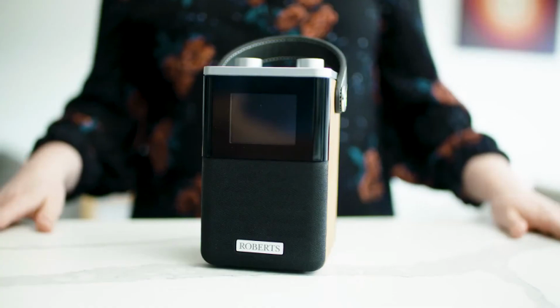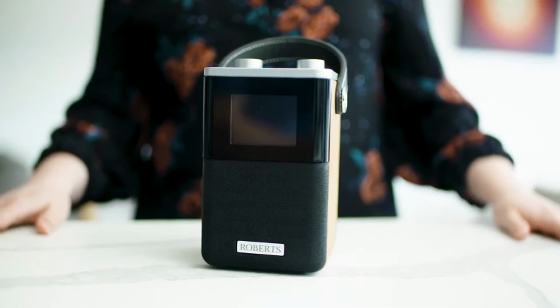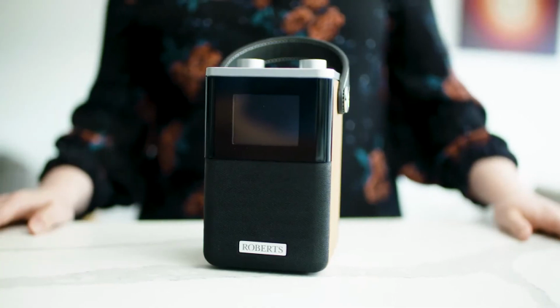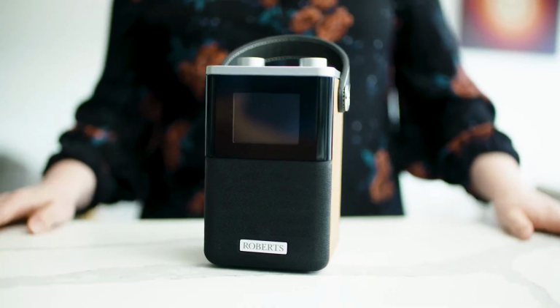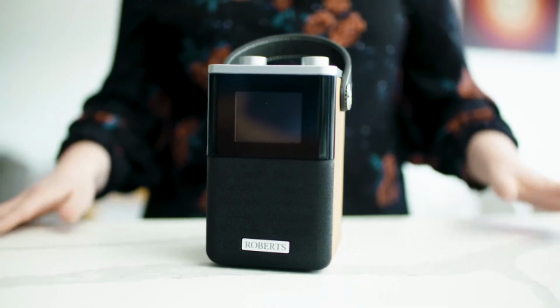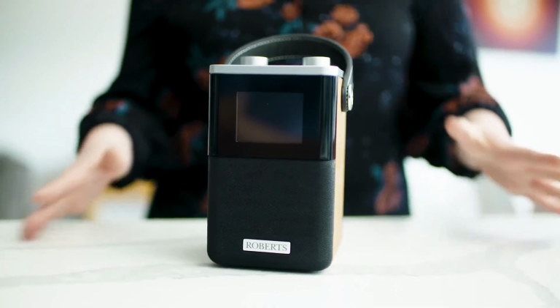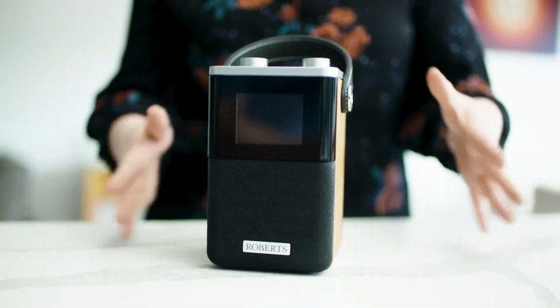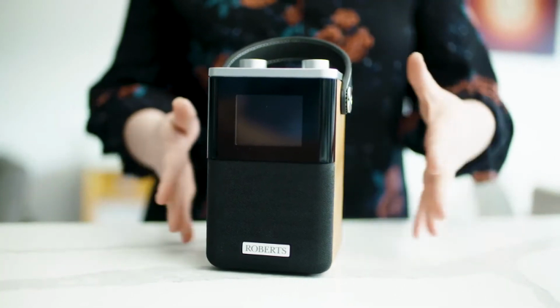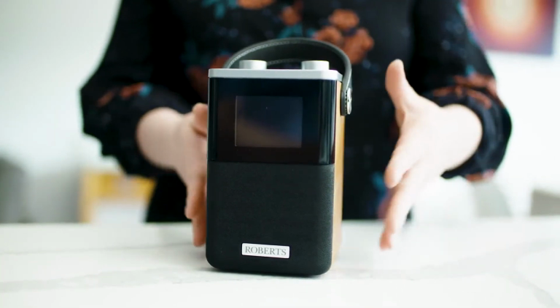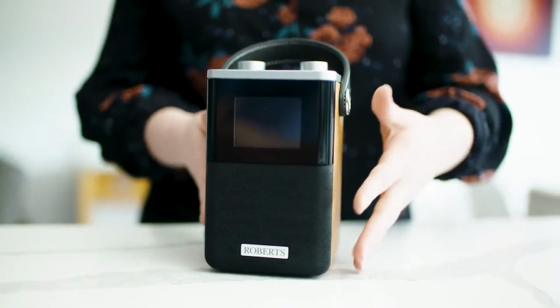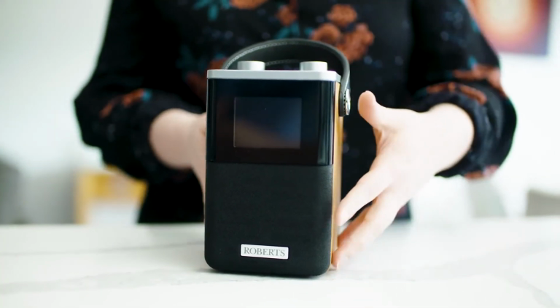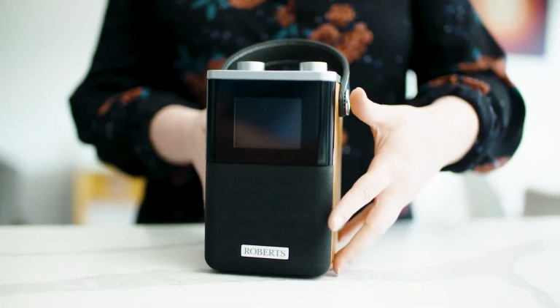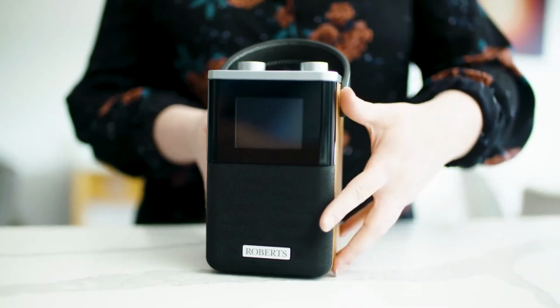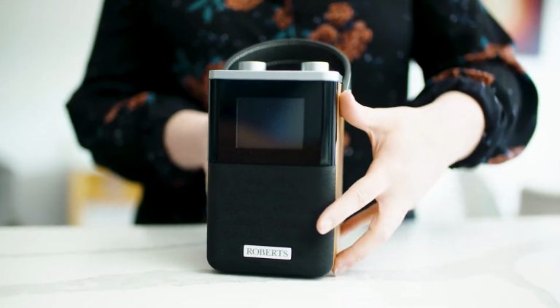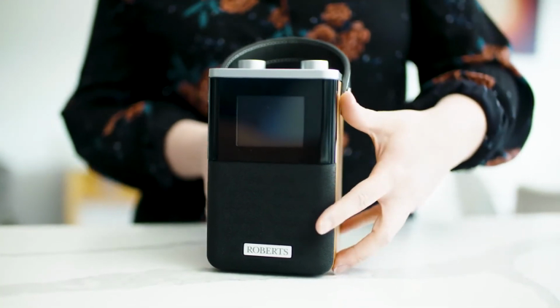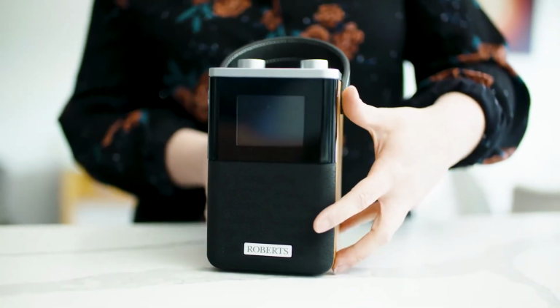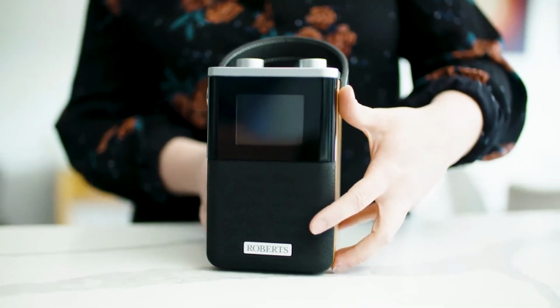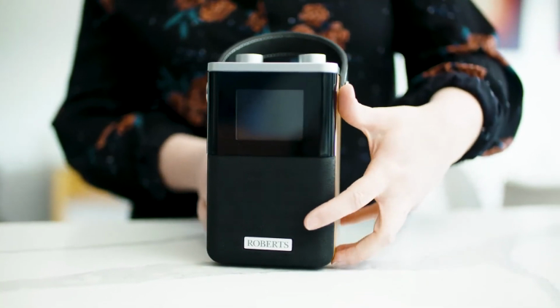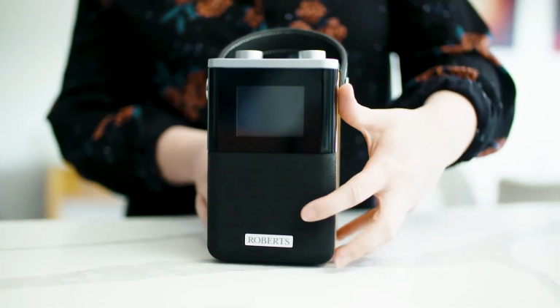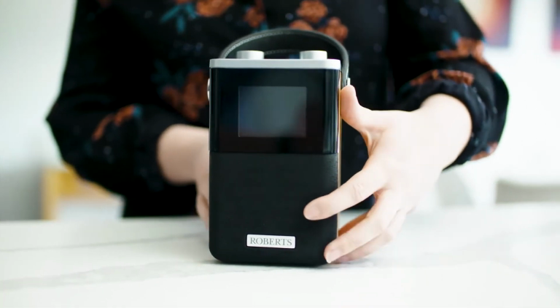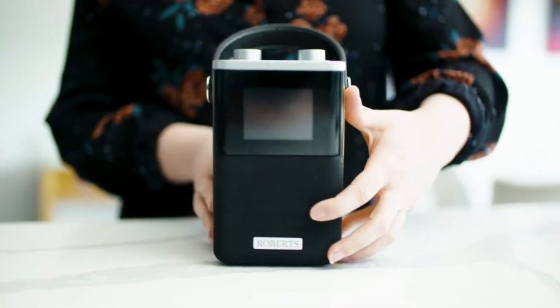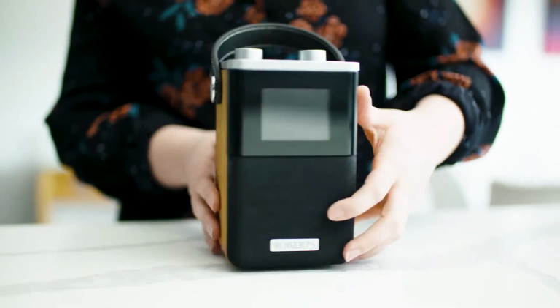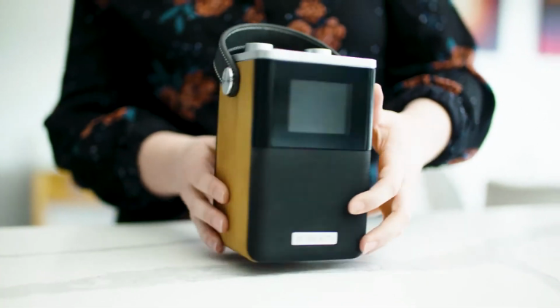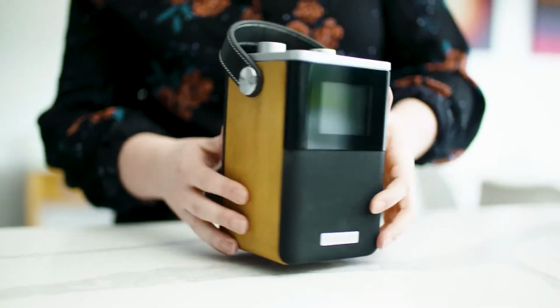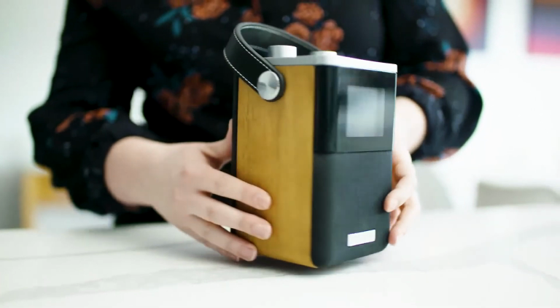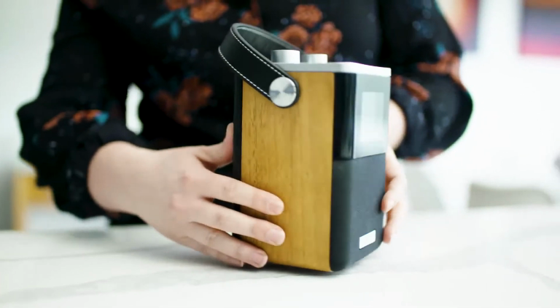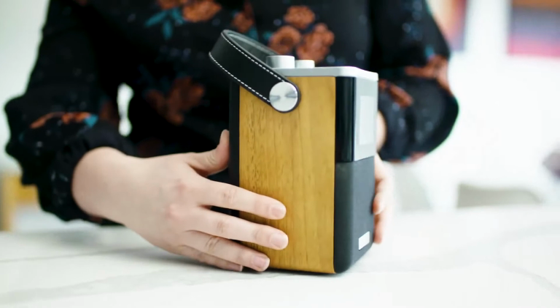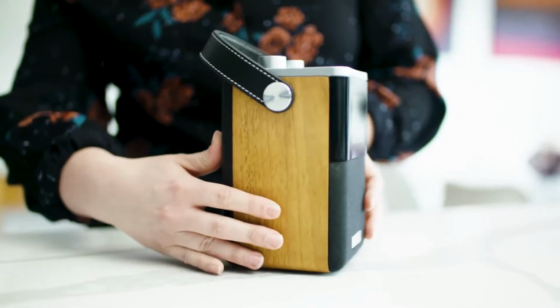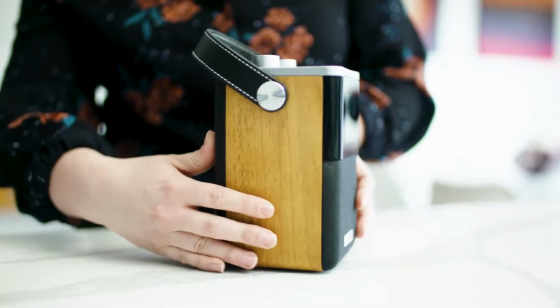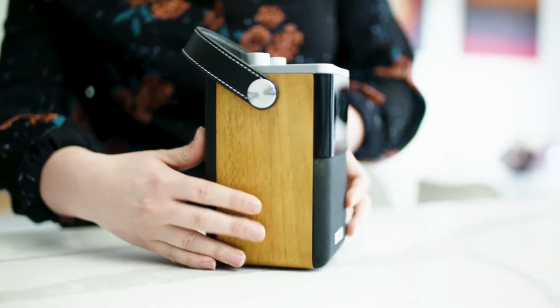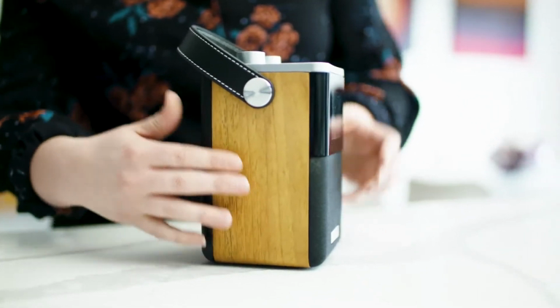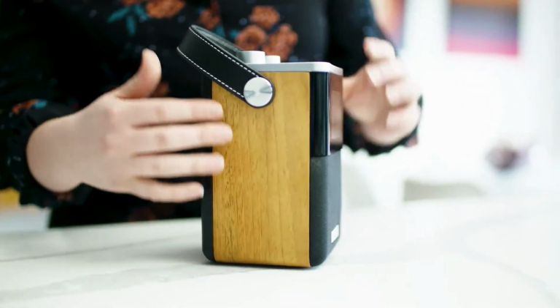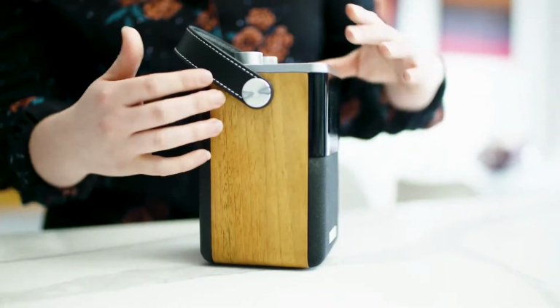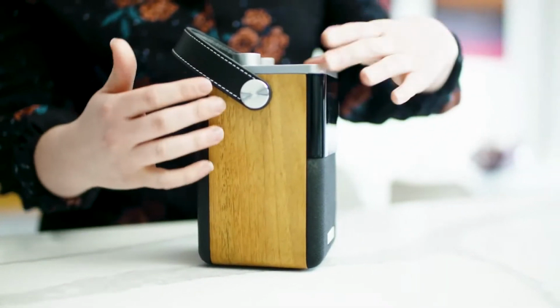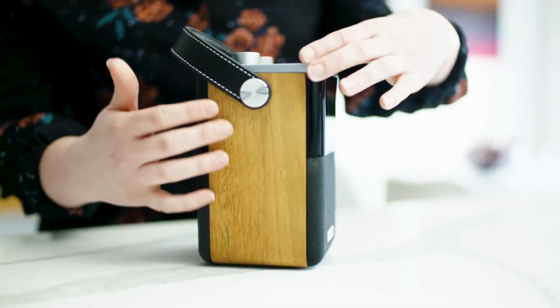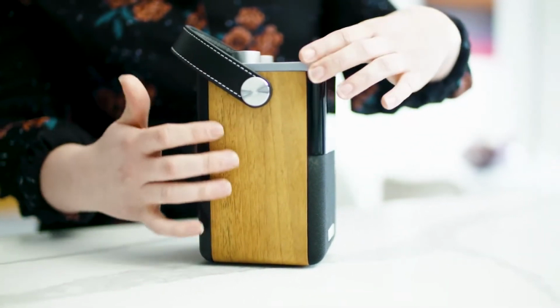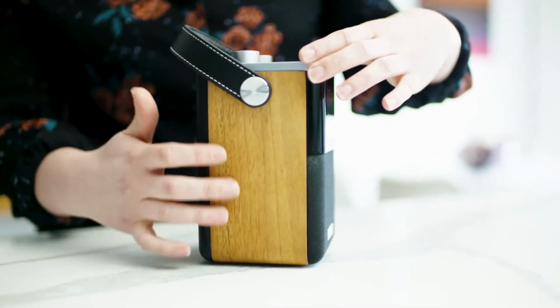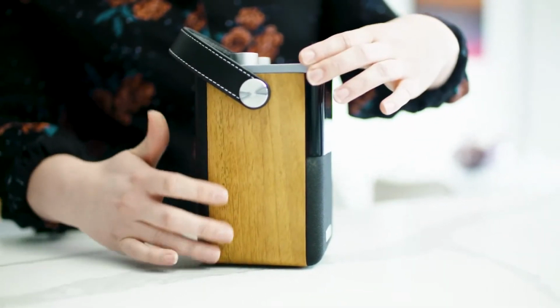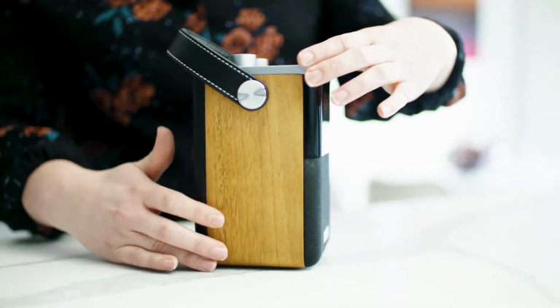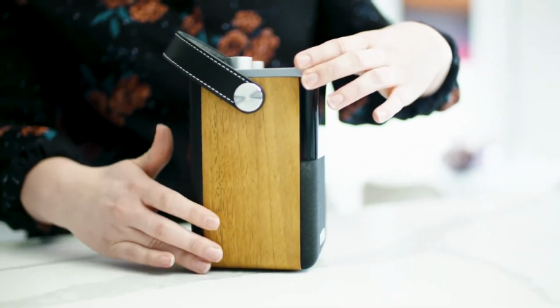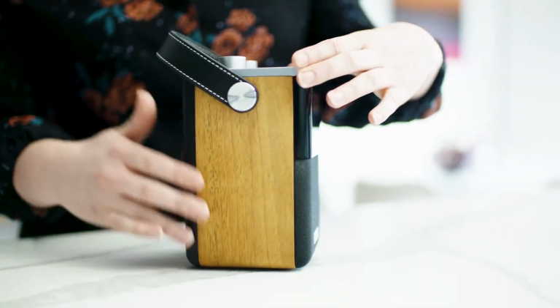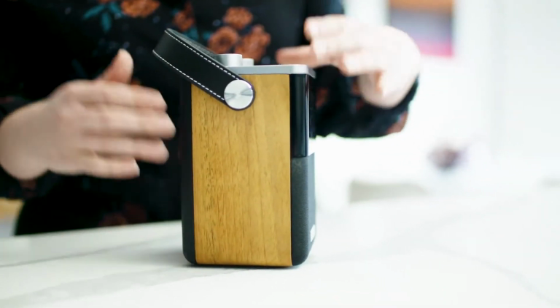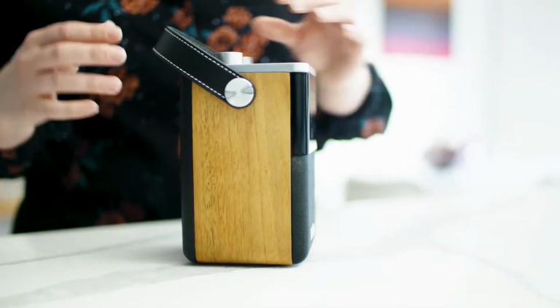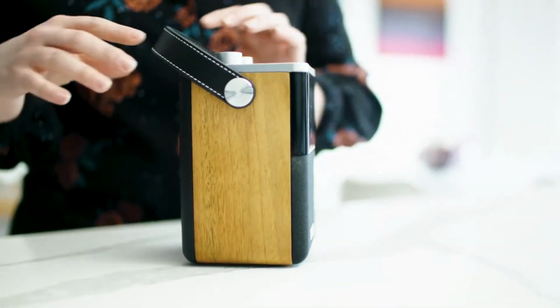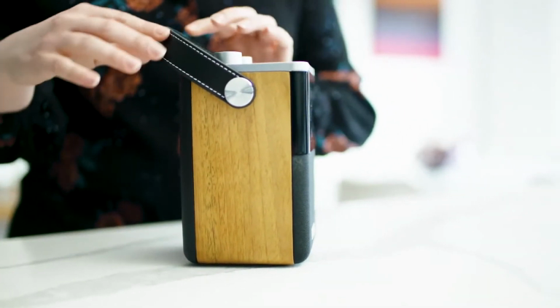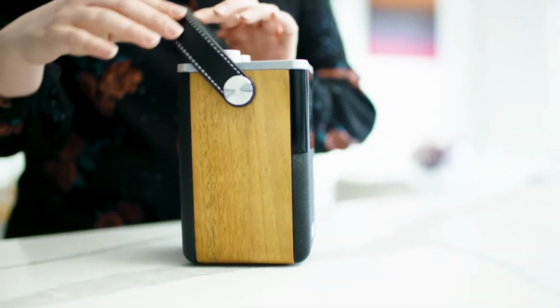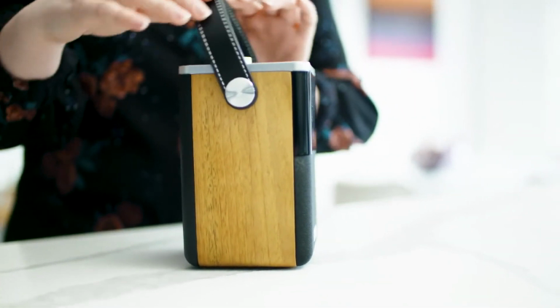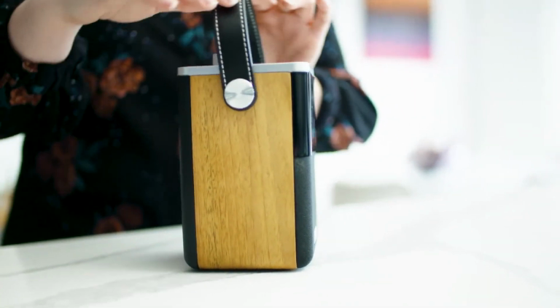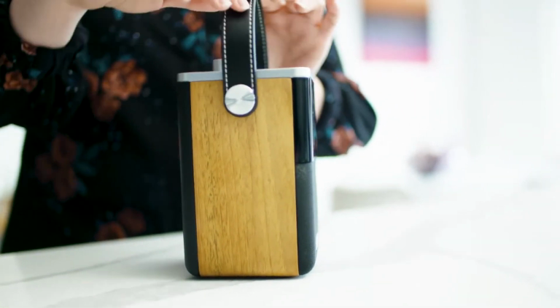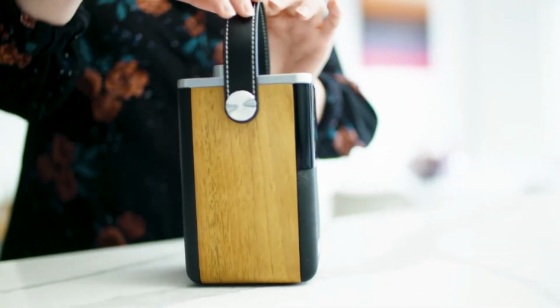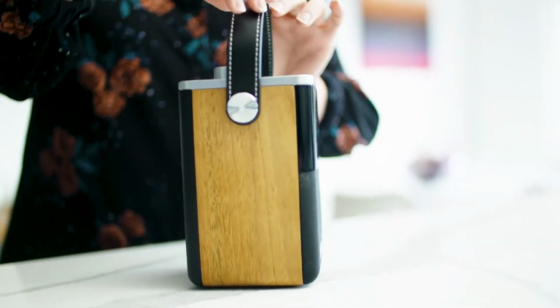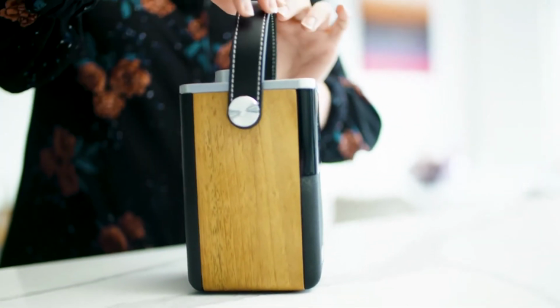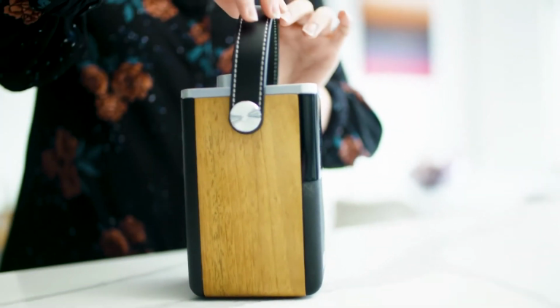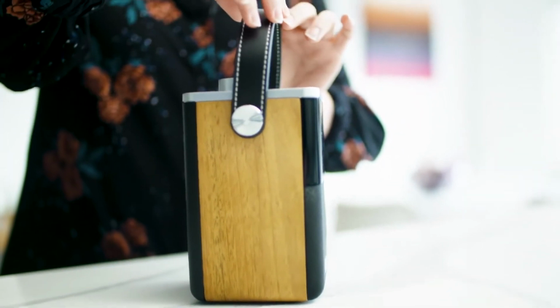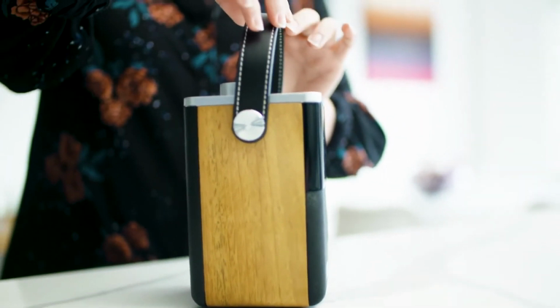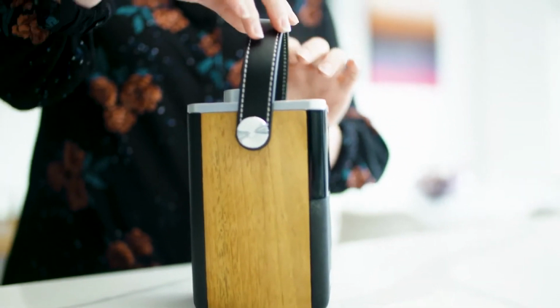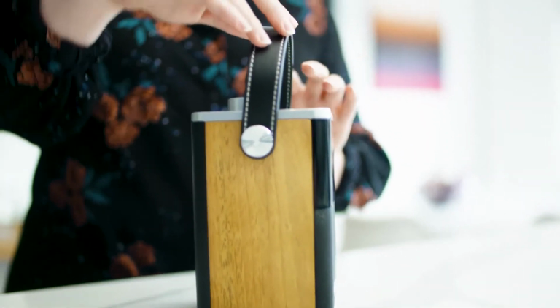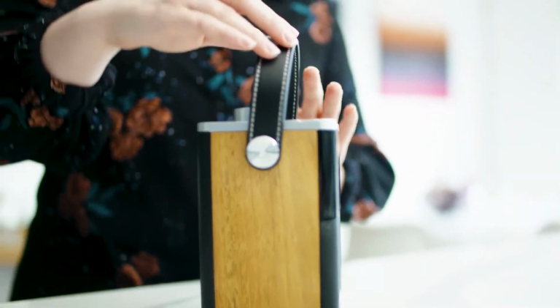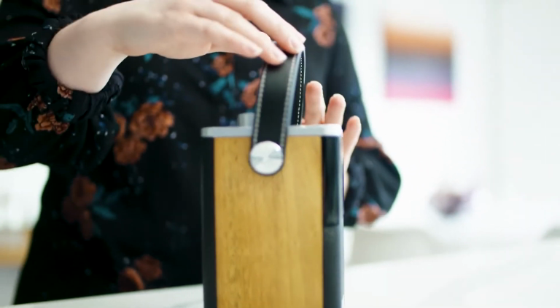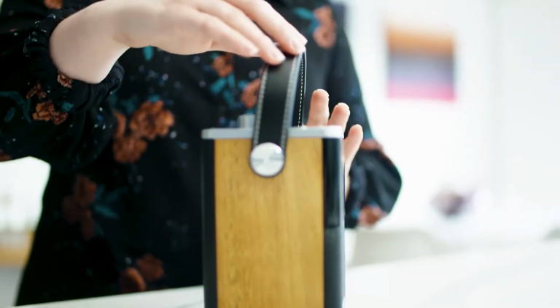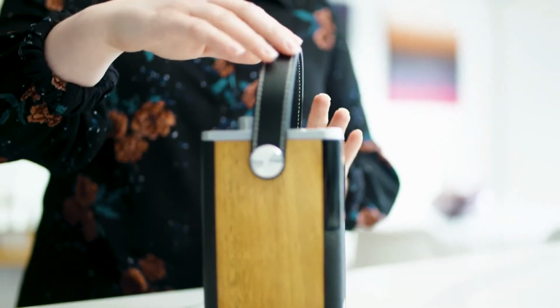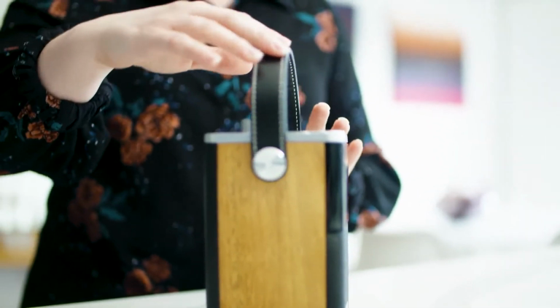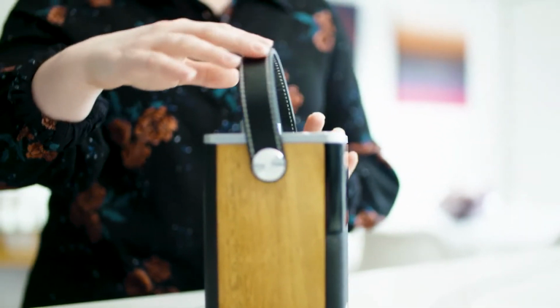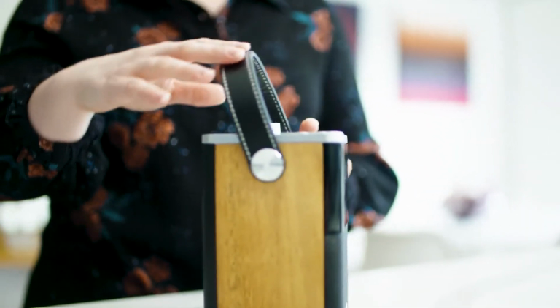The BlueToon T2 has classic timeless style with beautiful wooden veneer sides and a cotton stitch leather carry handle.